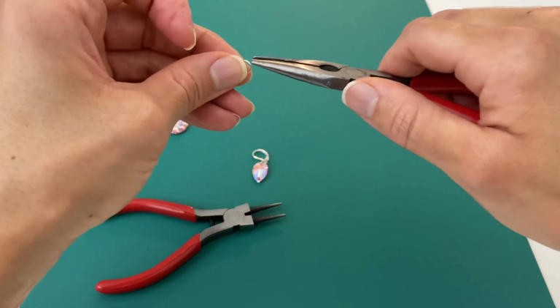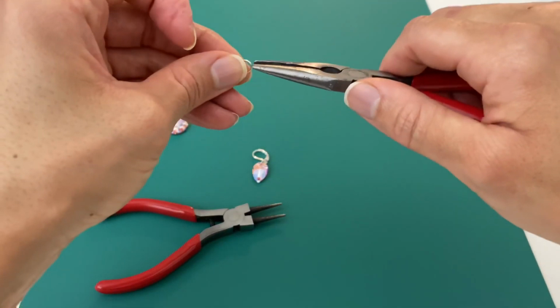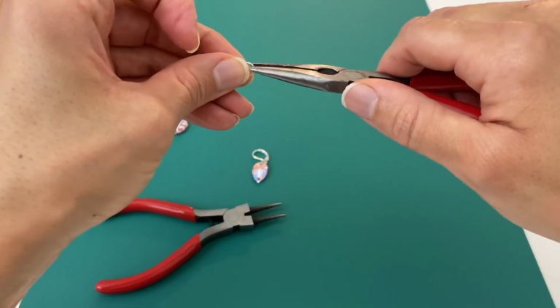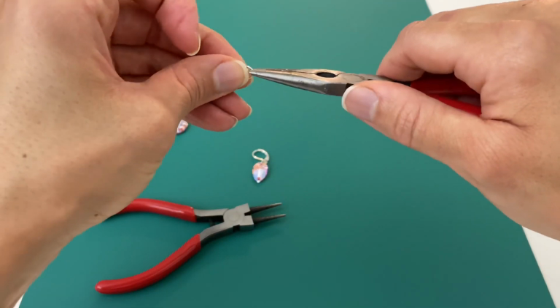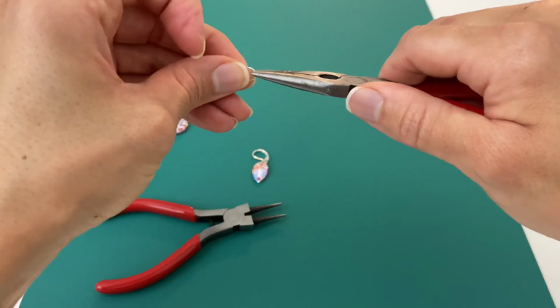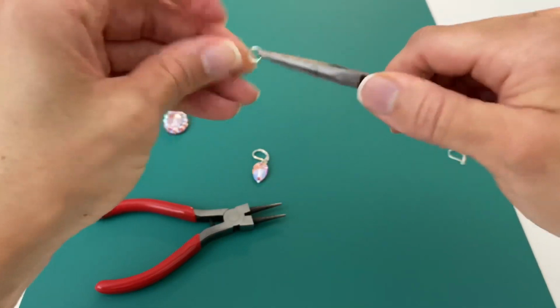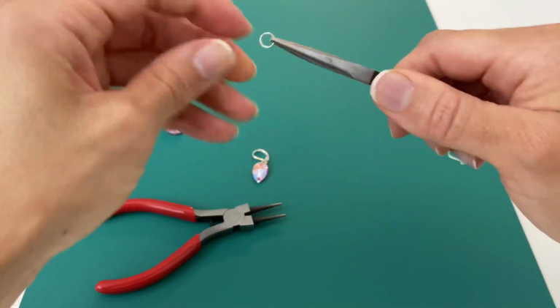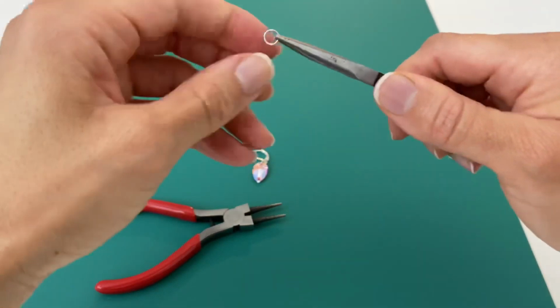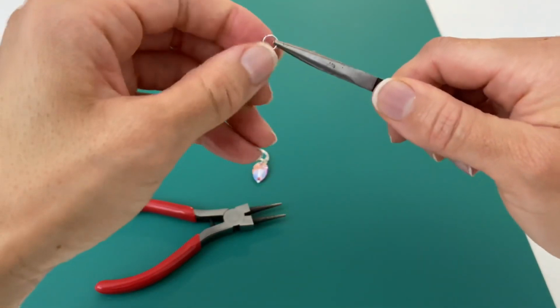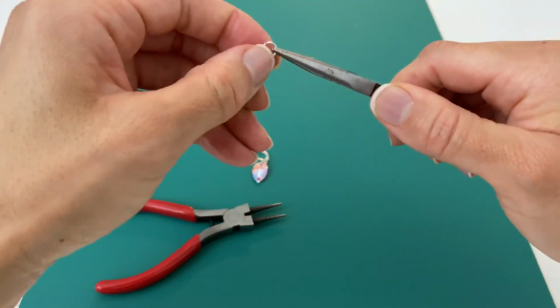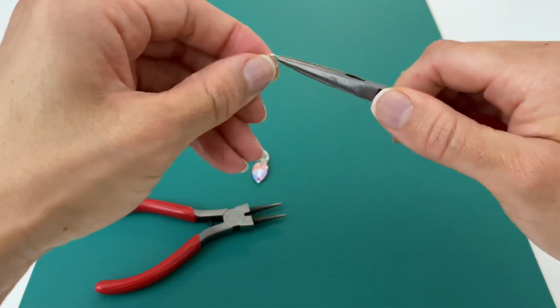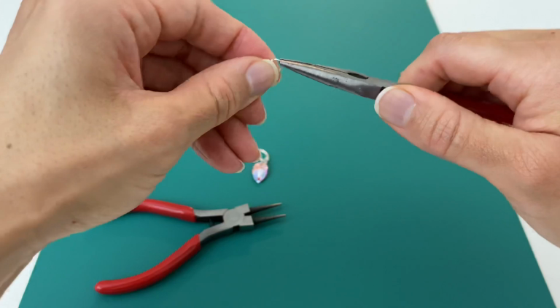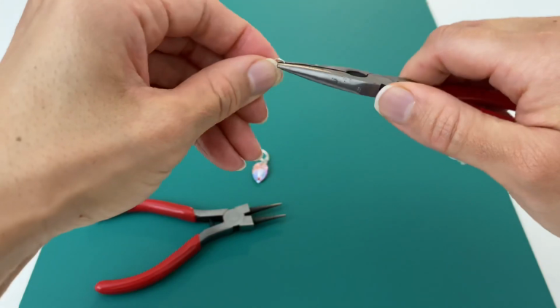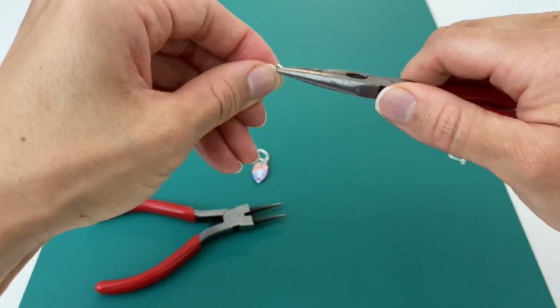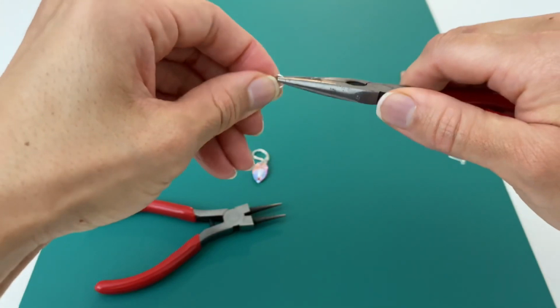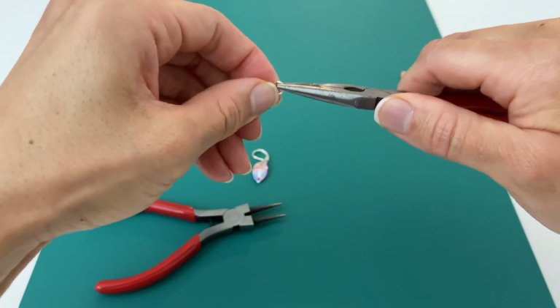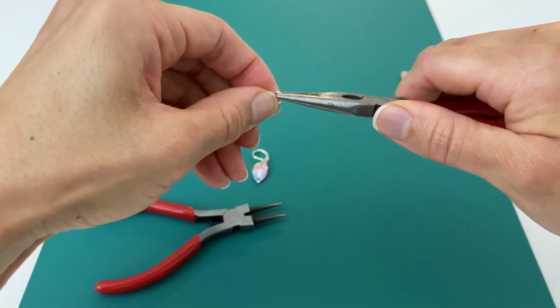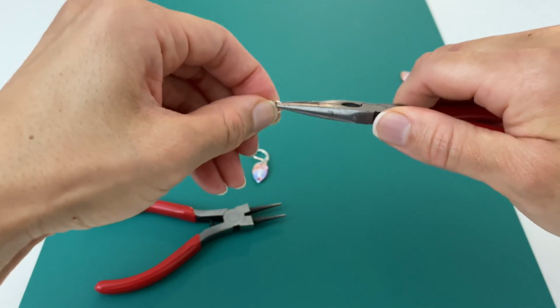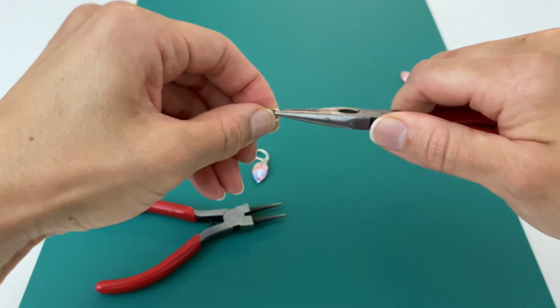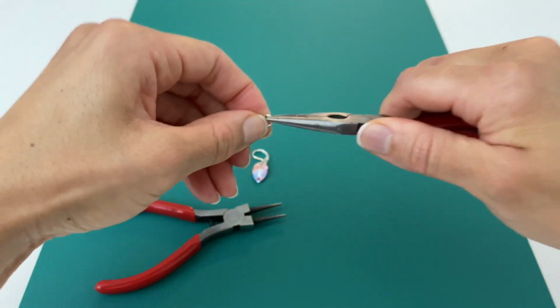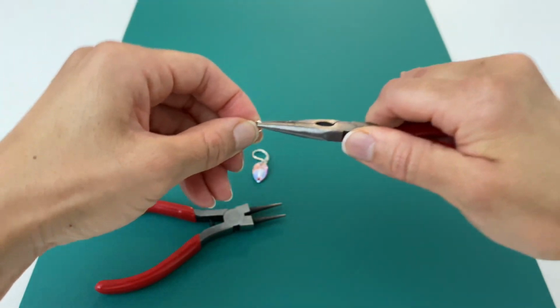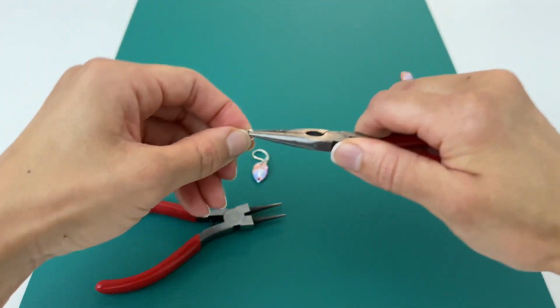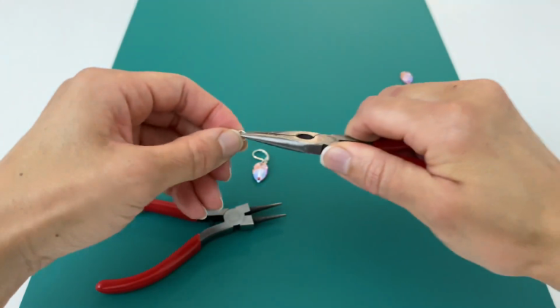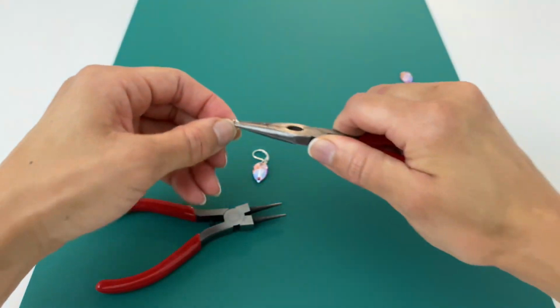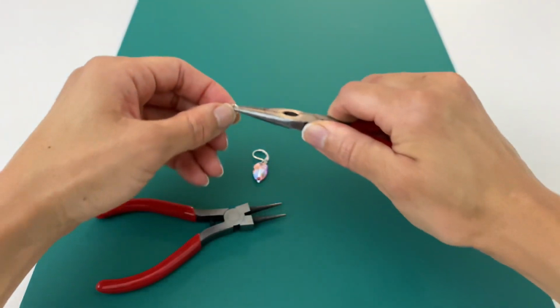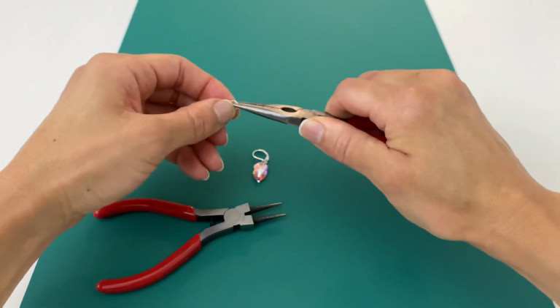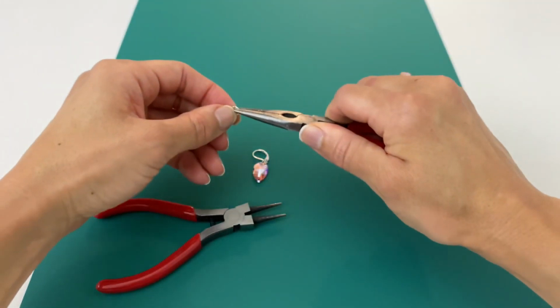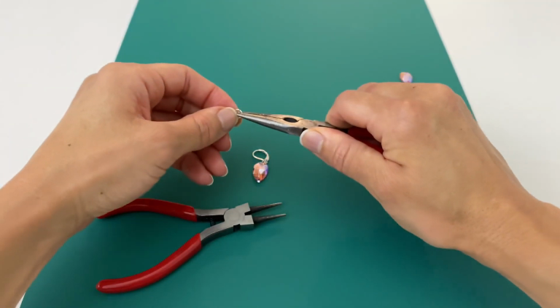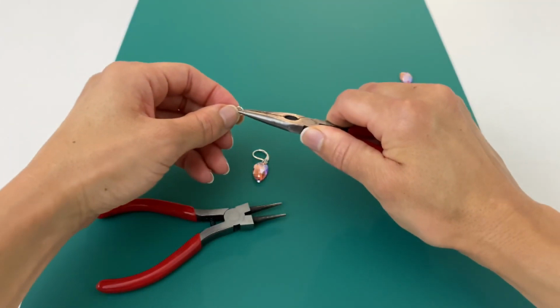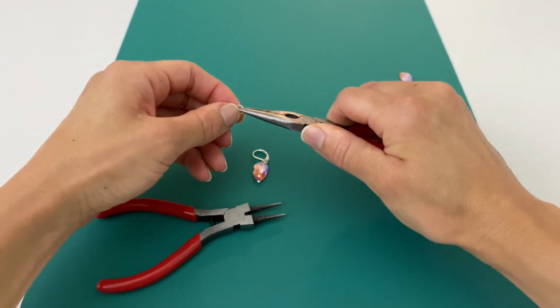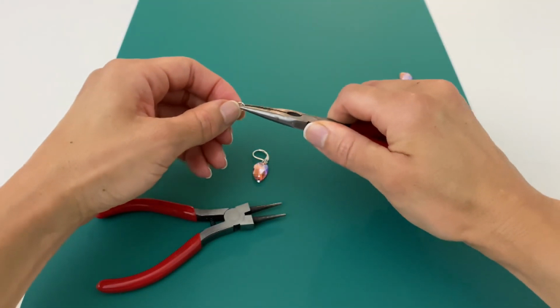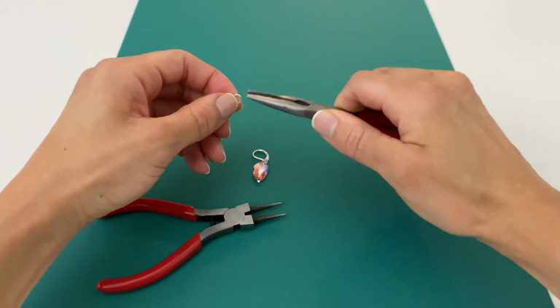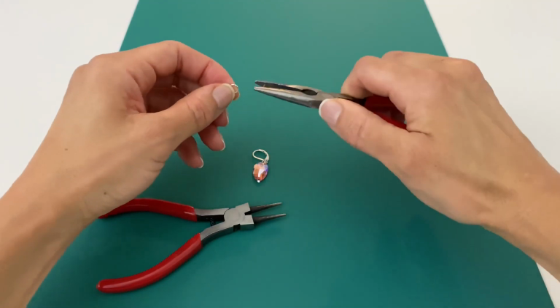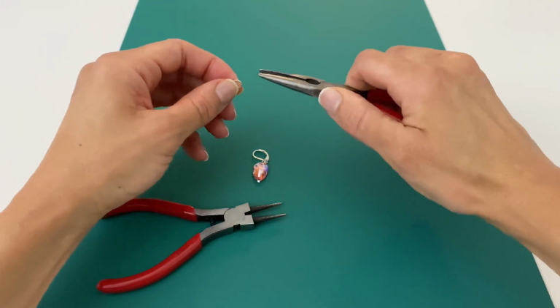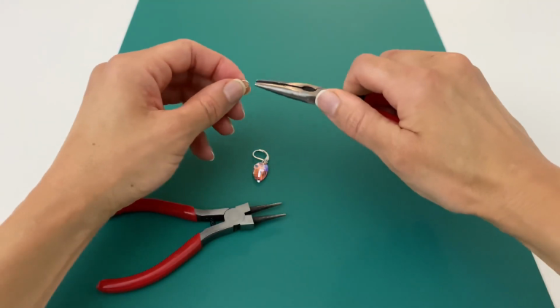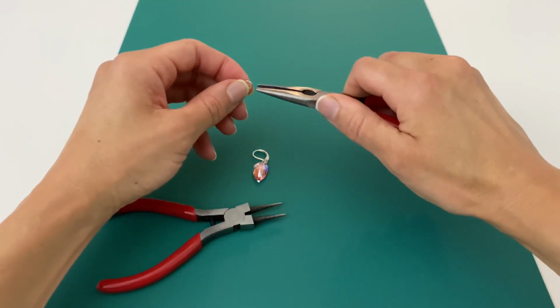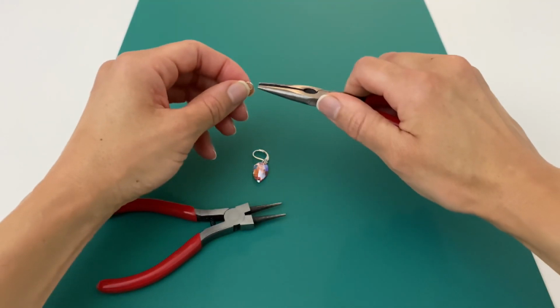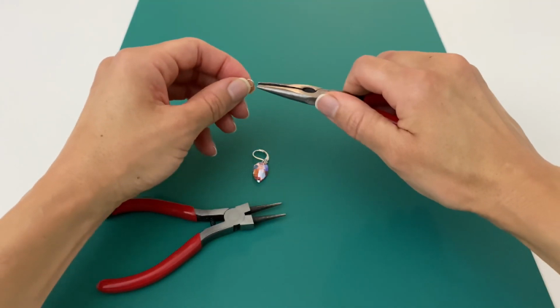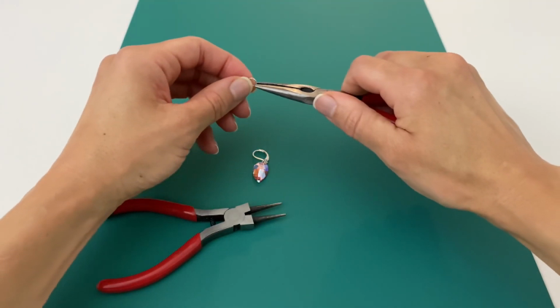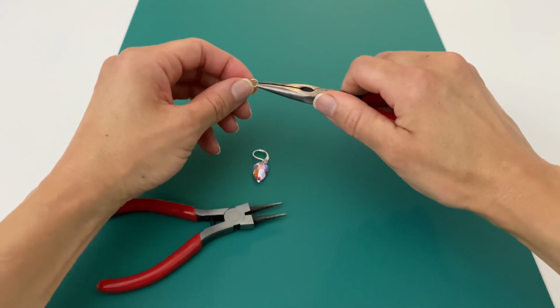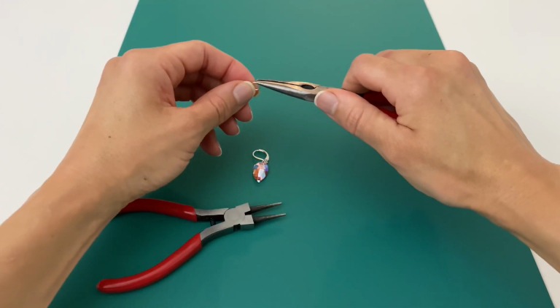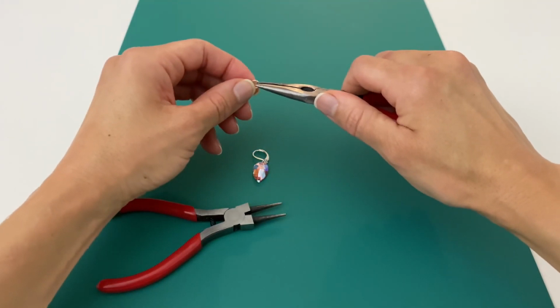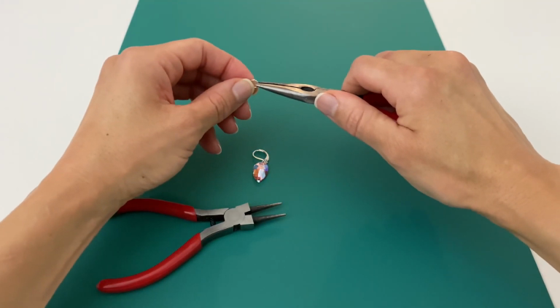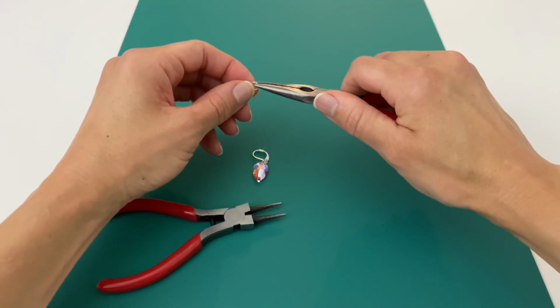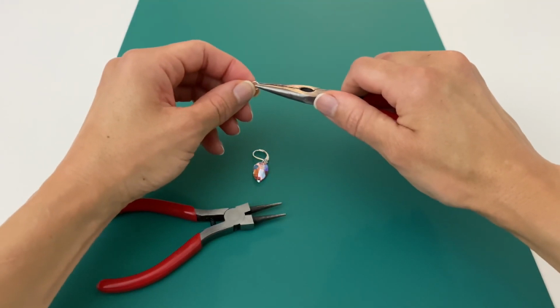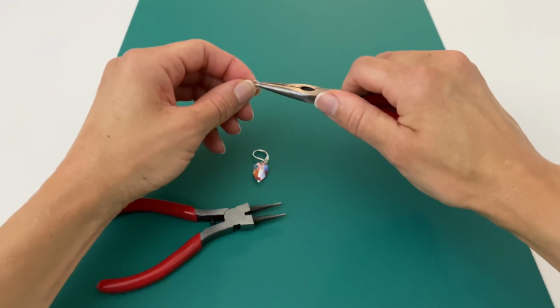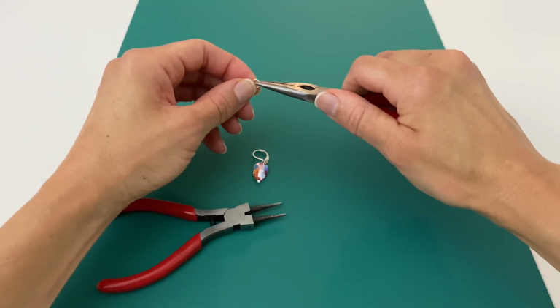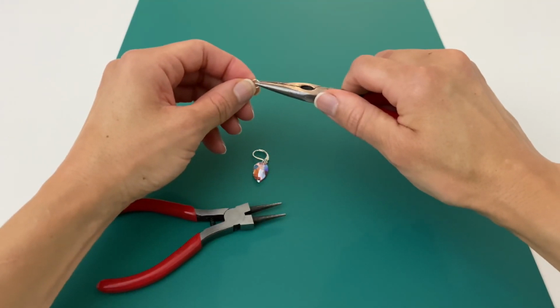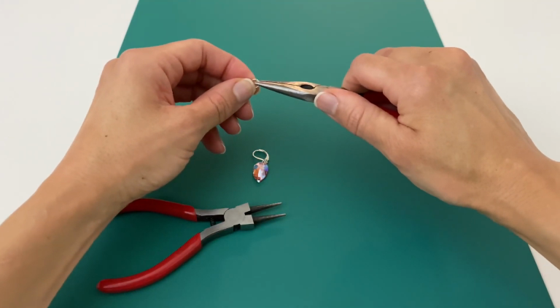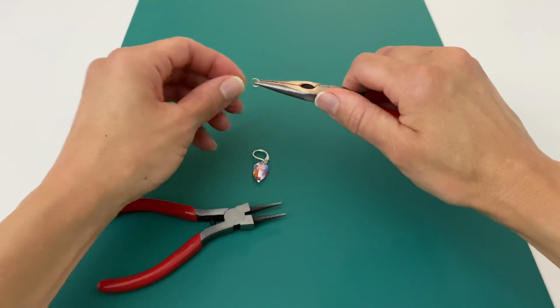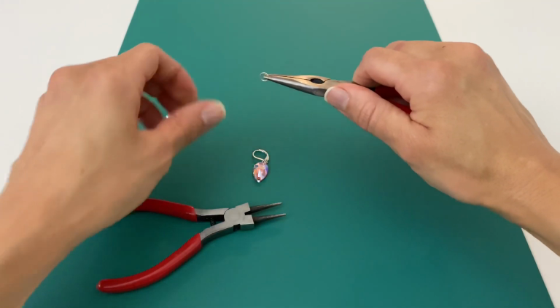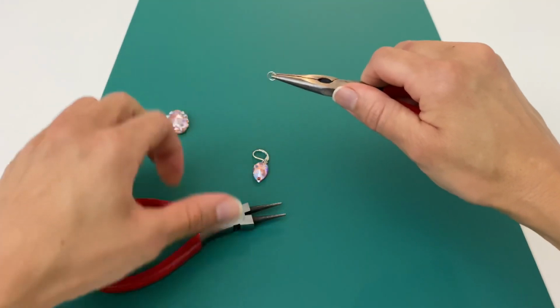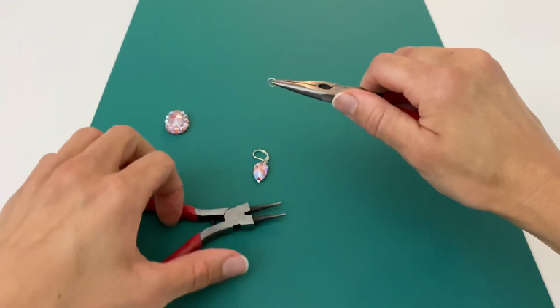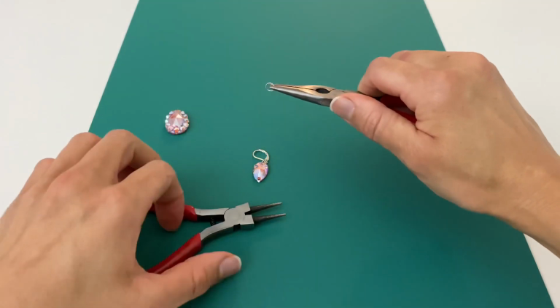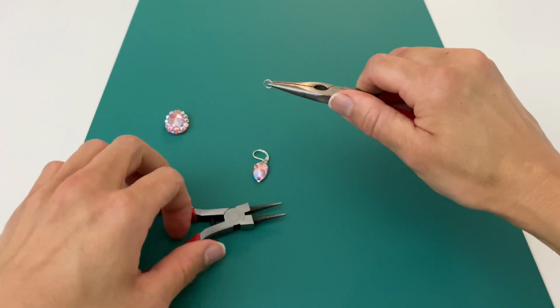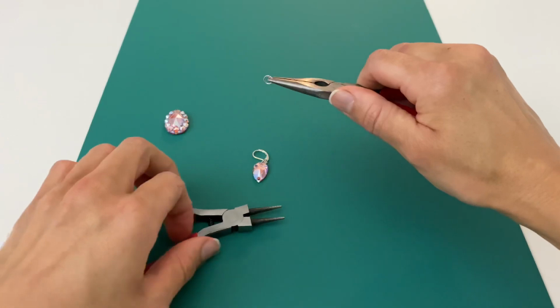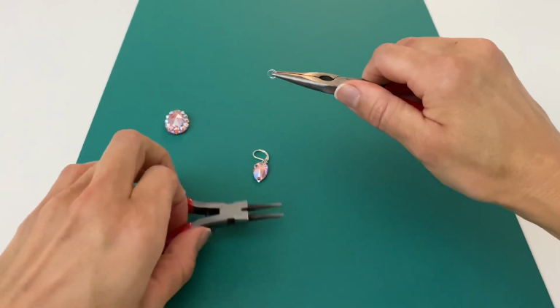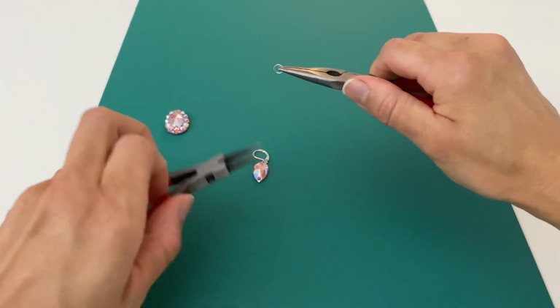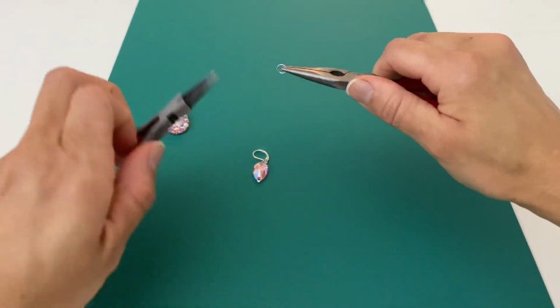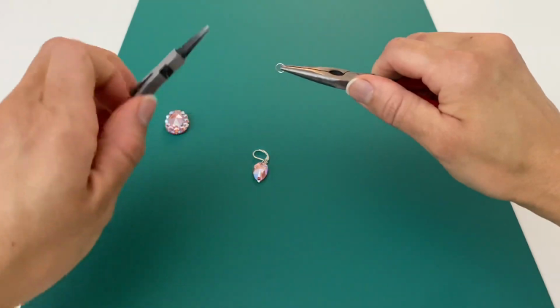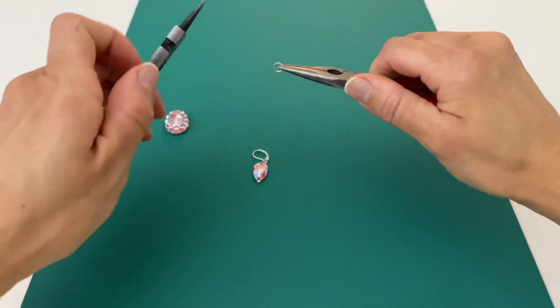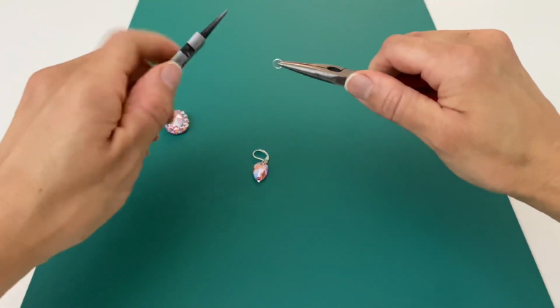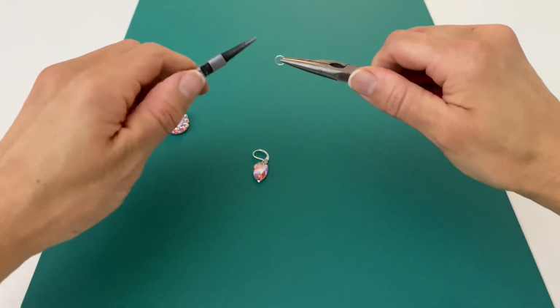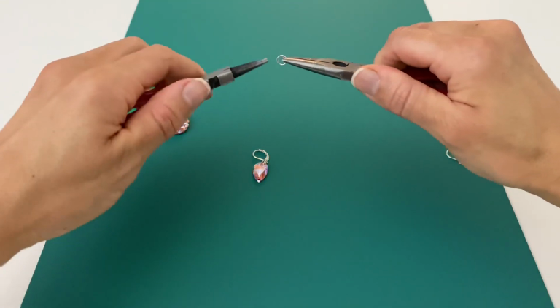For the second jump ring, give it a little twist to open it up again, and you're going to connect both of the pear shapes.